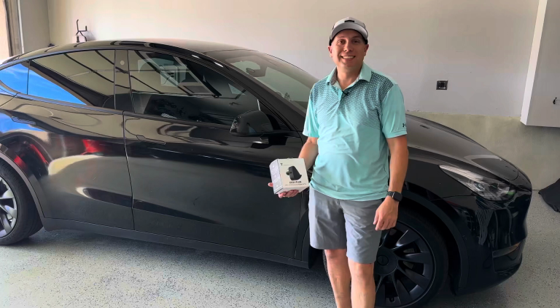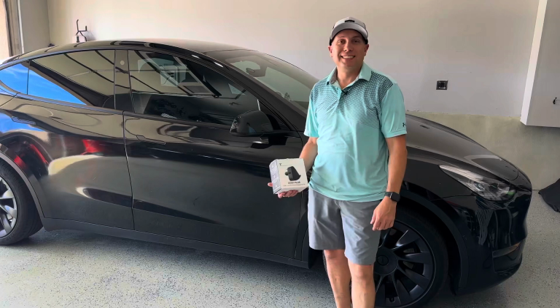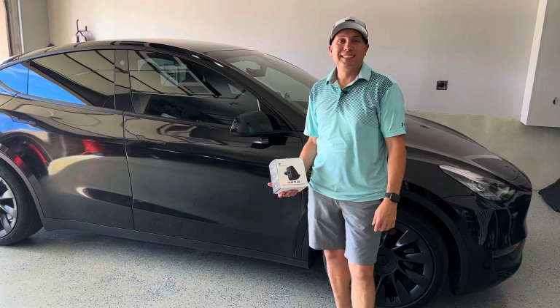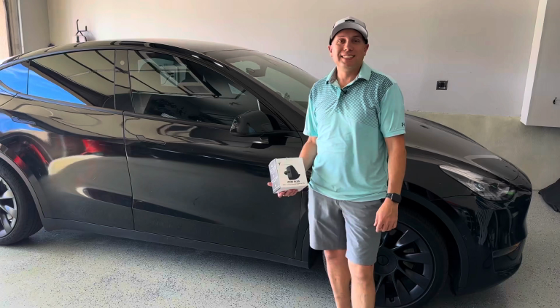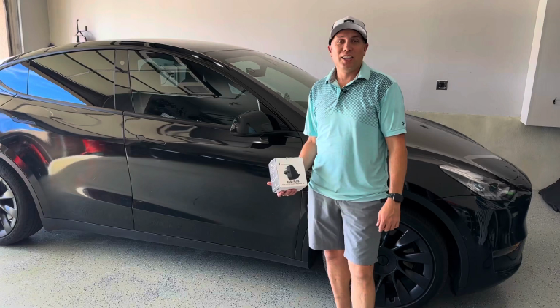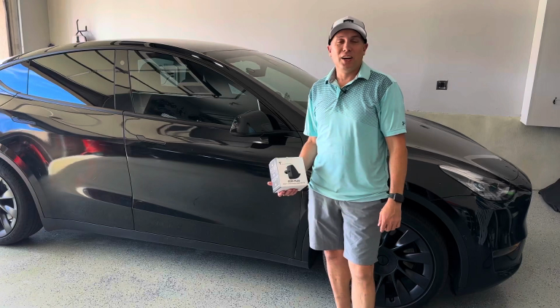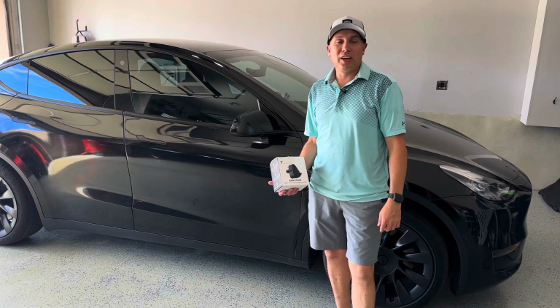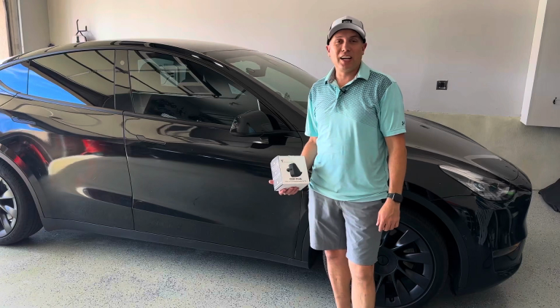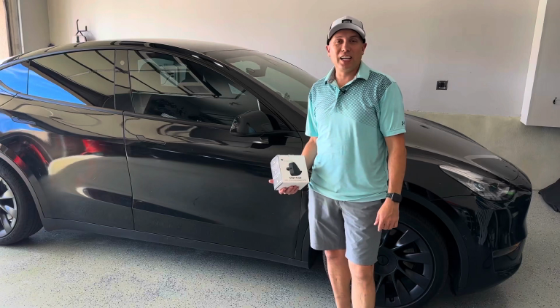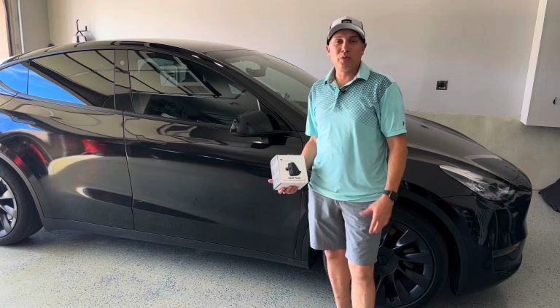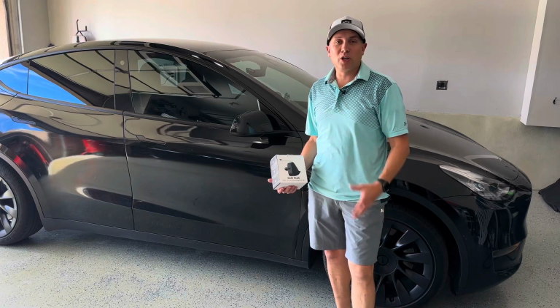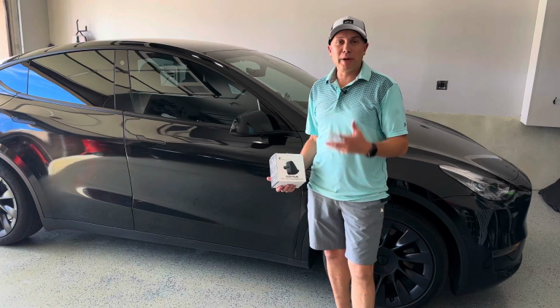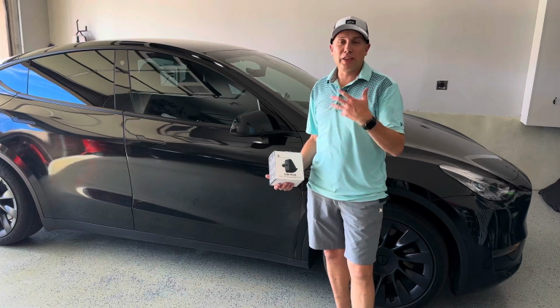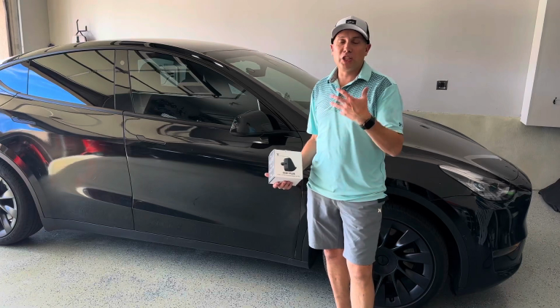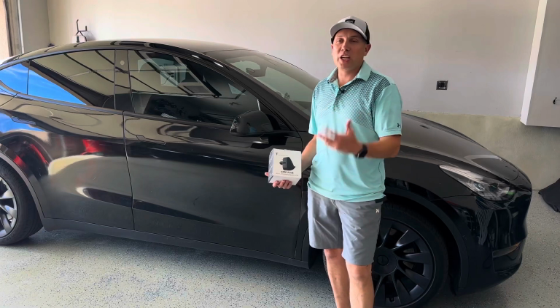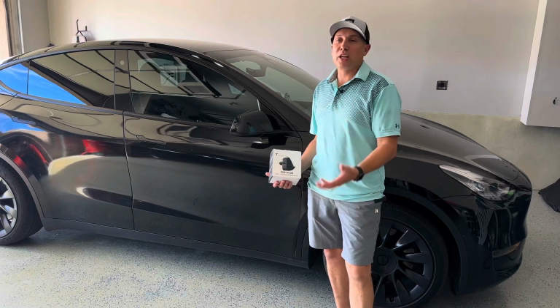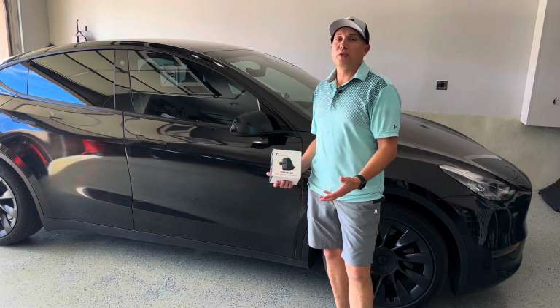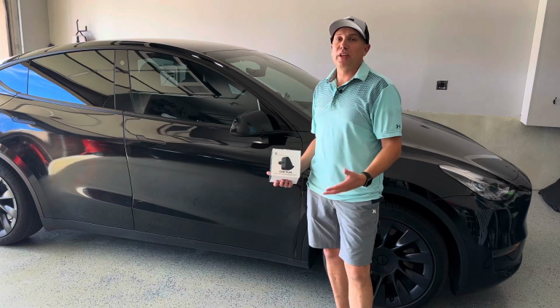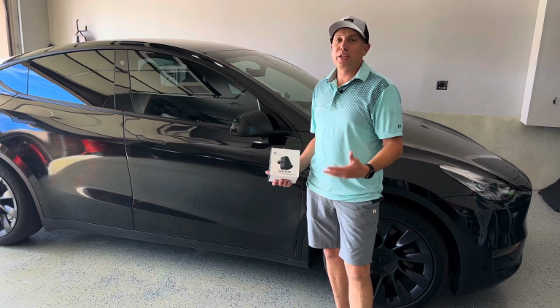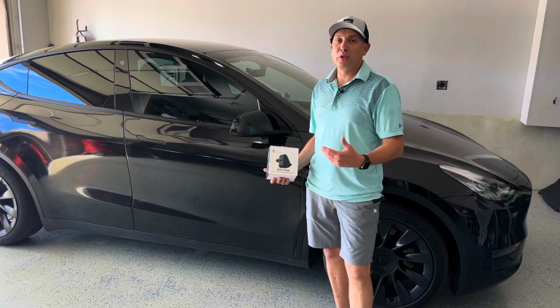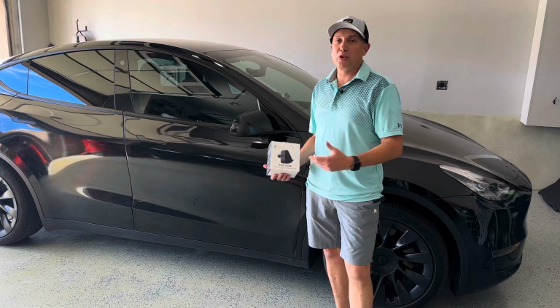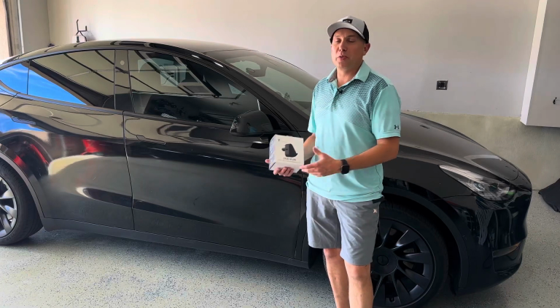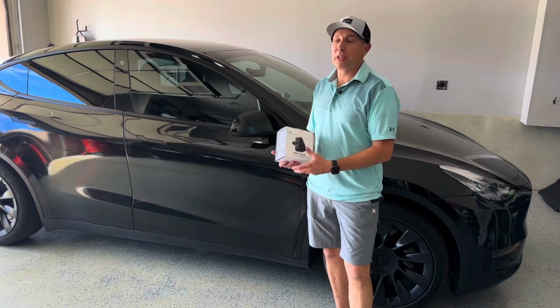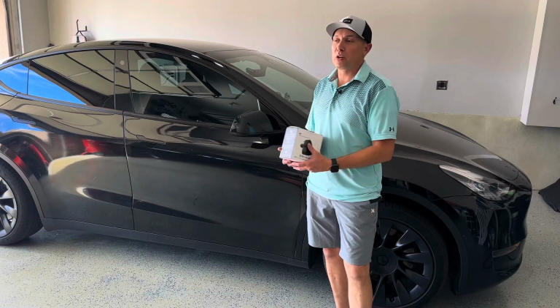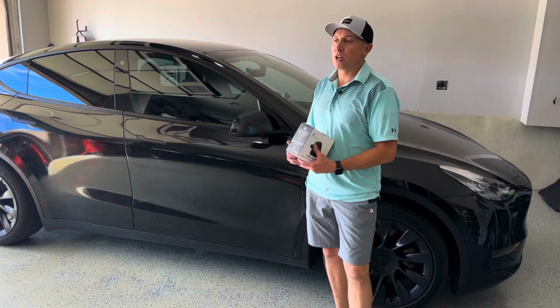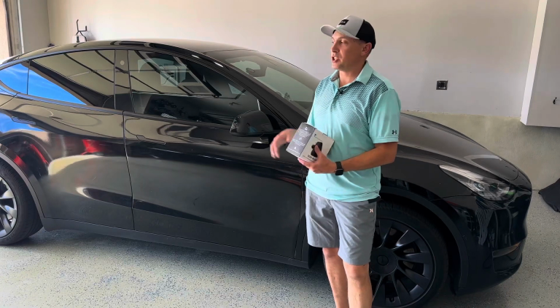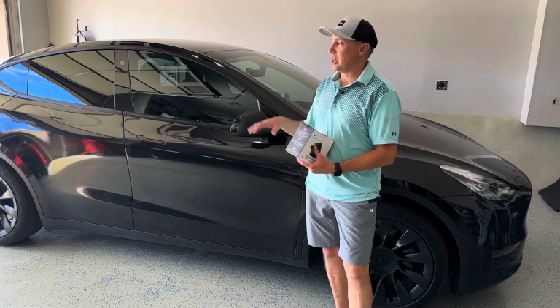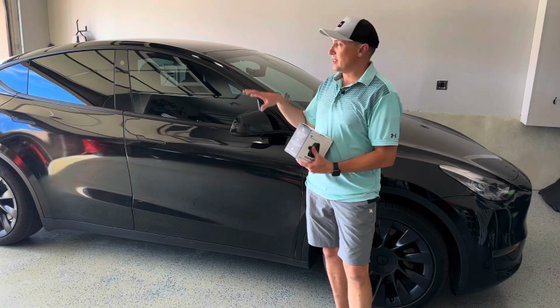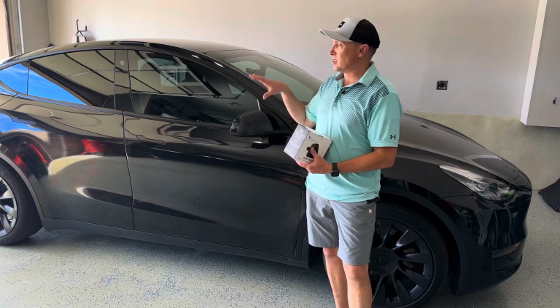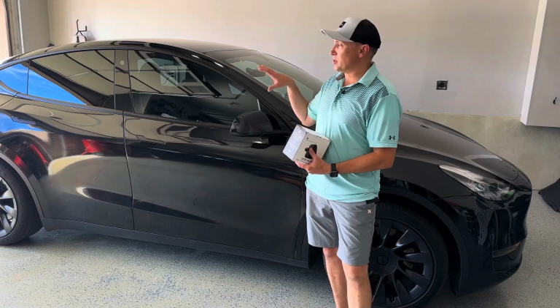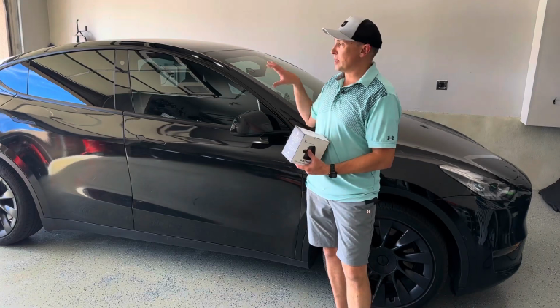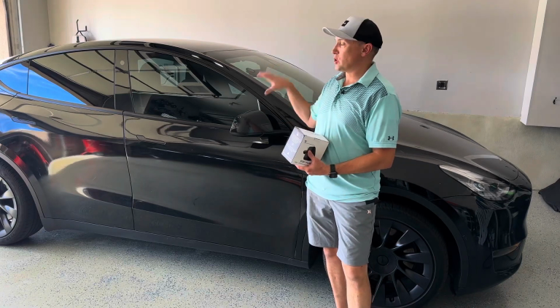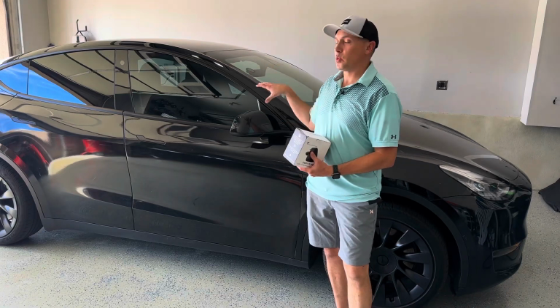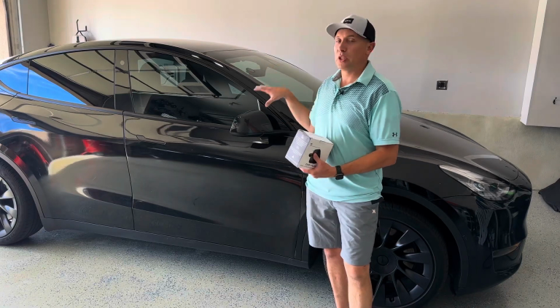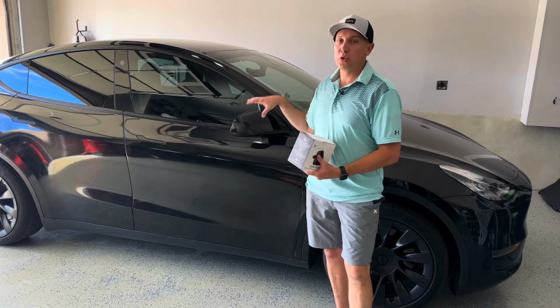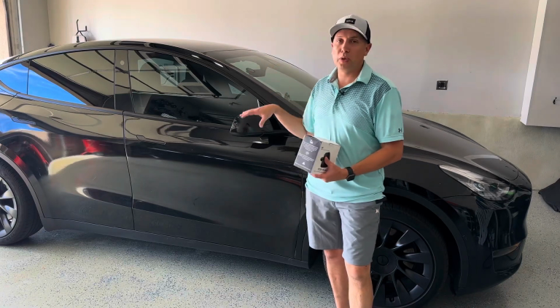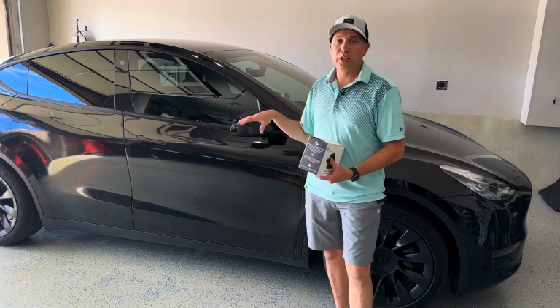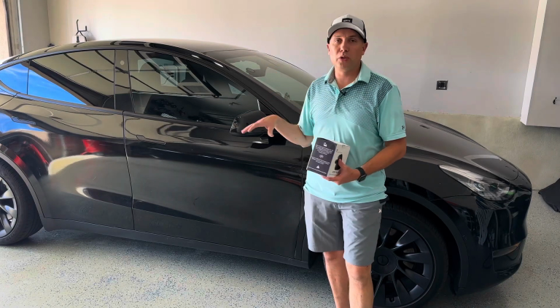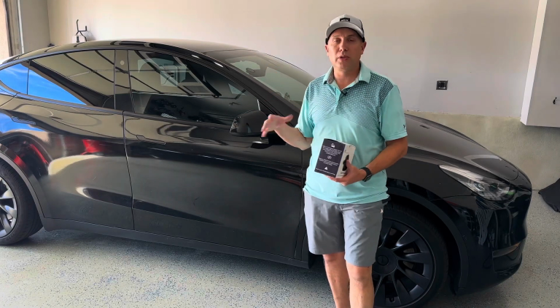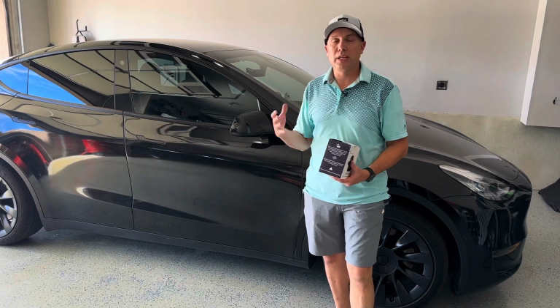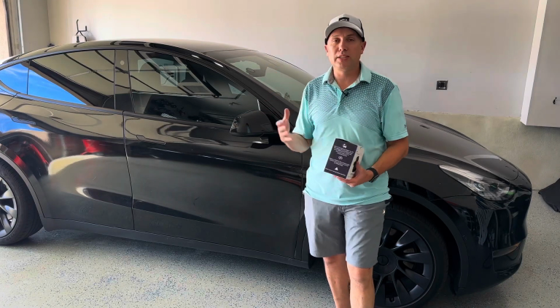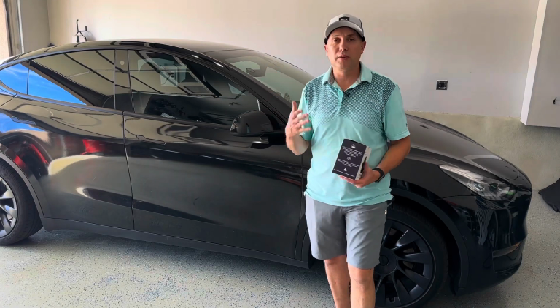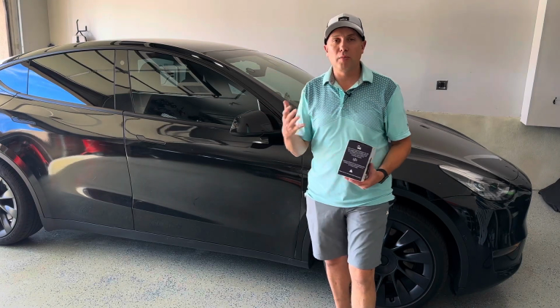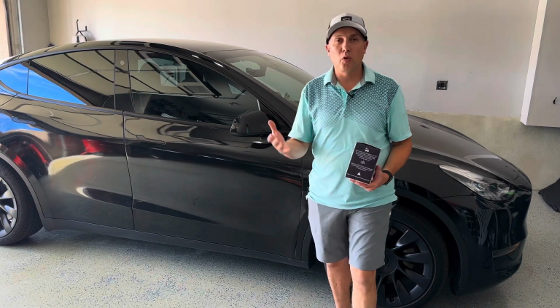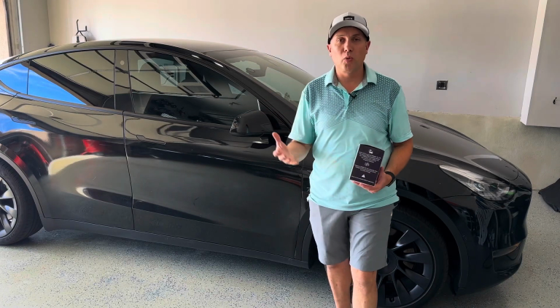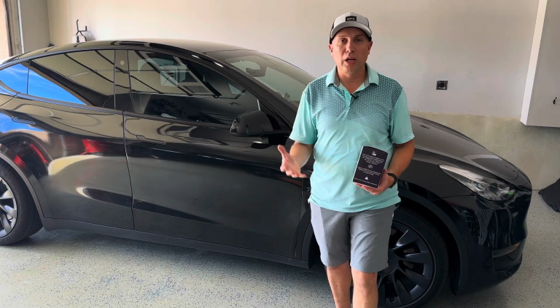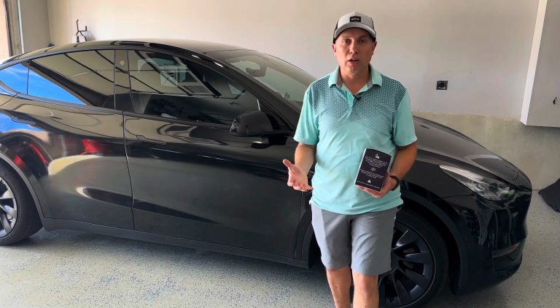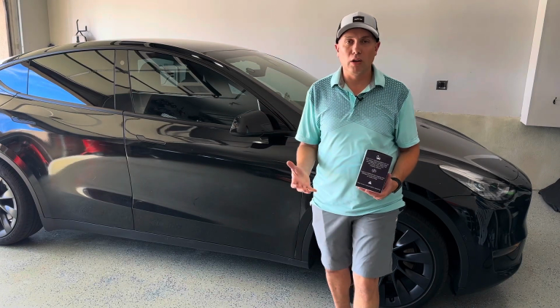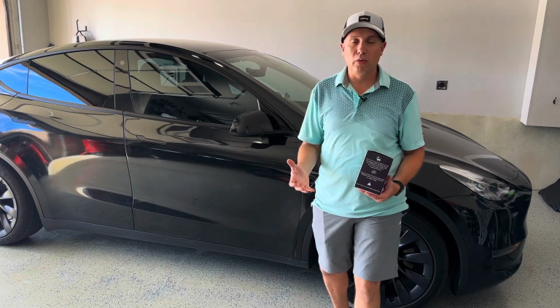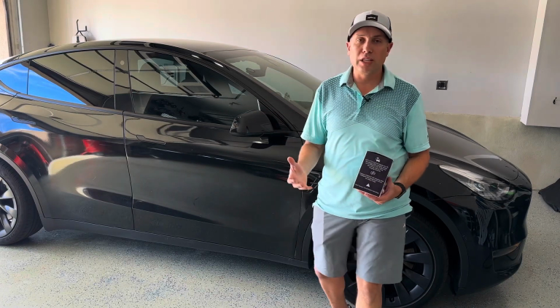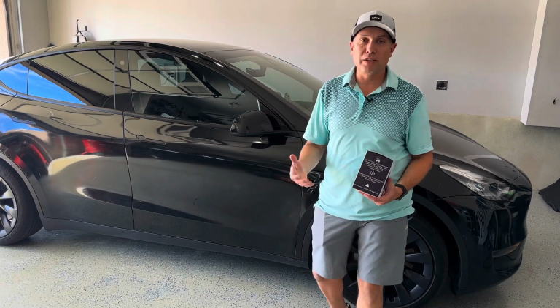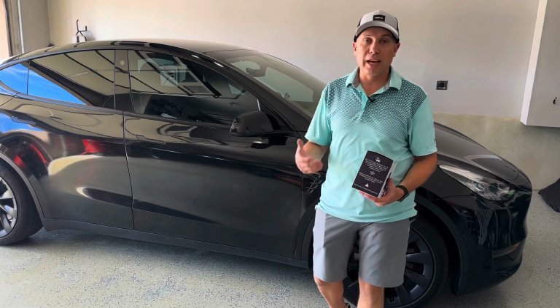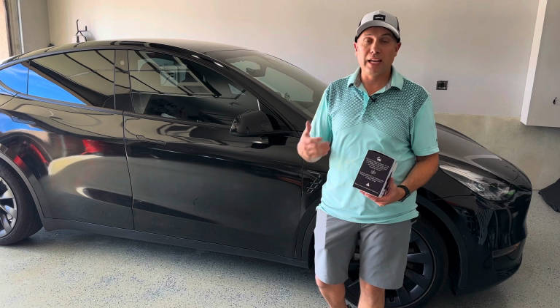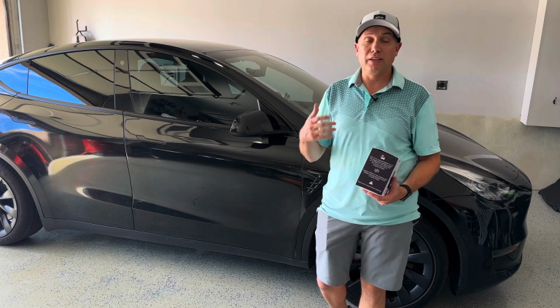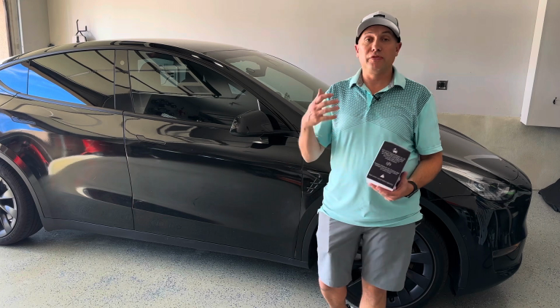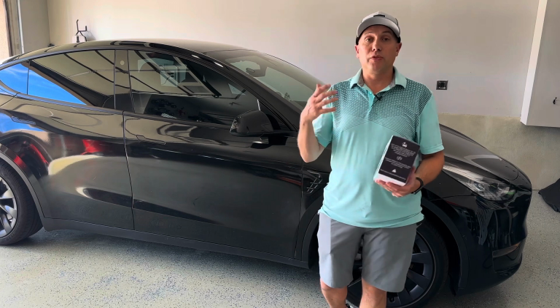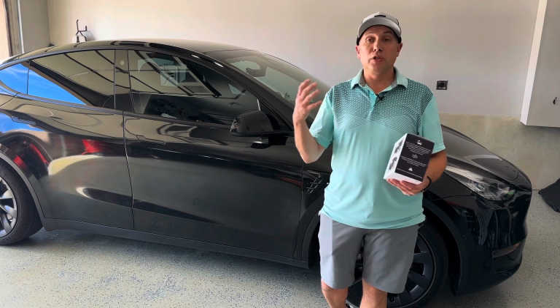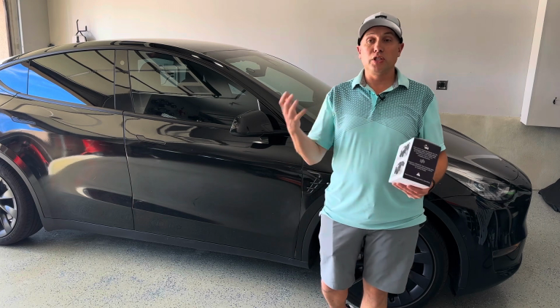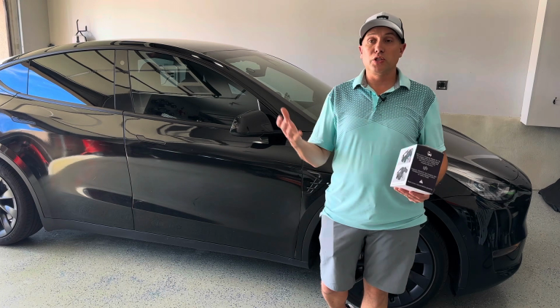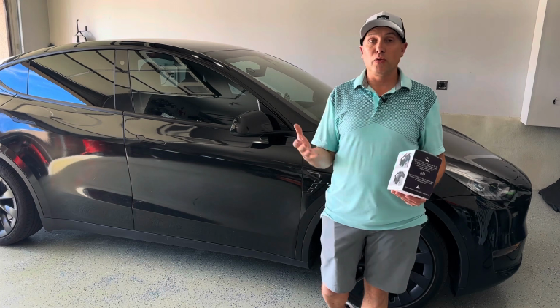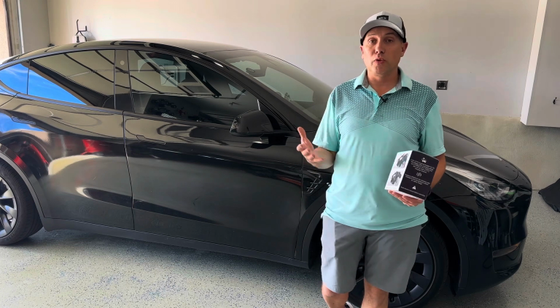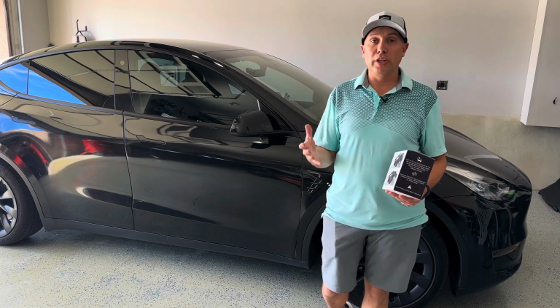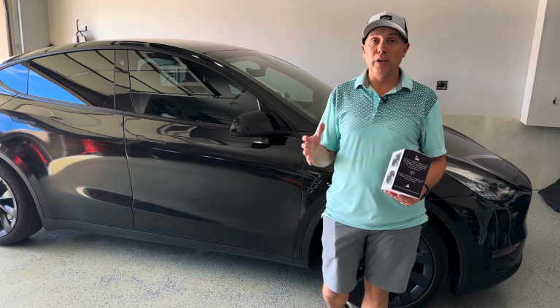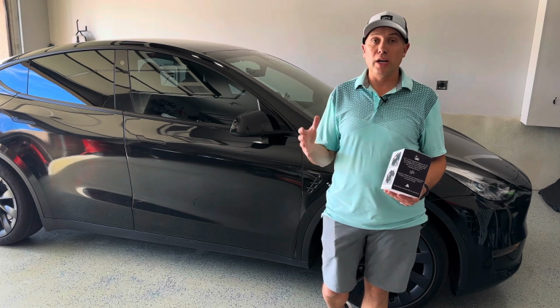Welcome back to the channel. Thanks for joining me in the garage today. This is my 2022 Tesla Model Y Long Range. I've had it for just over a year now, almost 12,000 miles on it and I've loved the car.